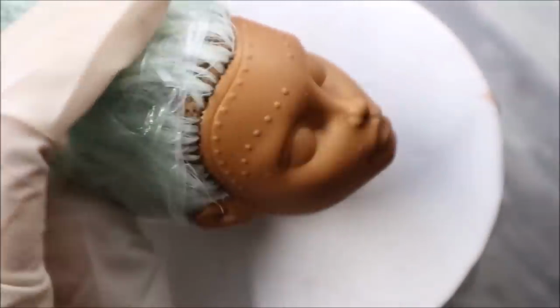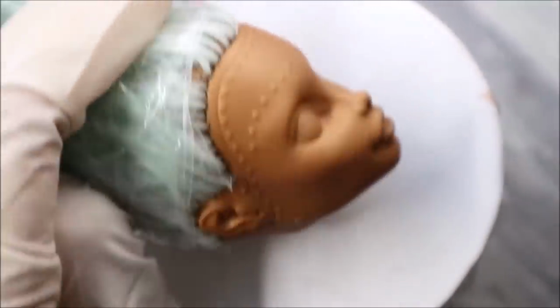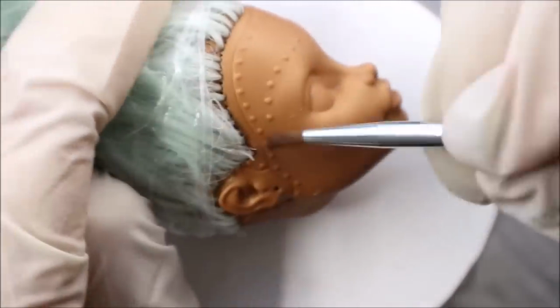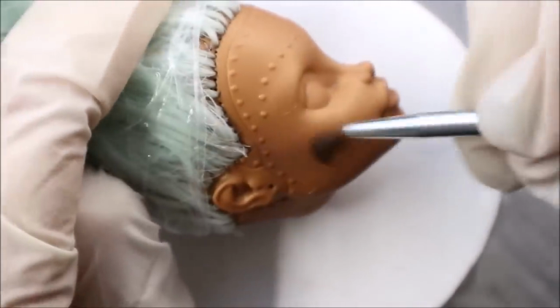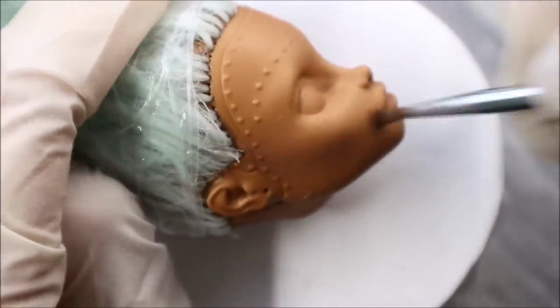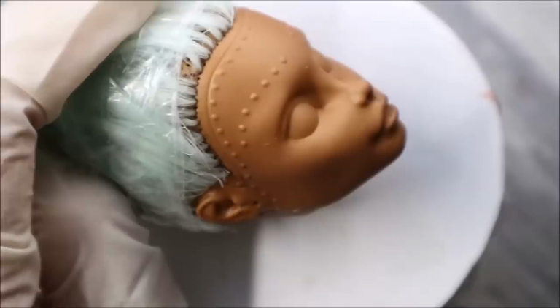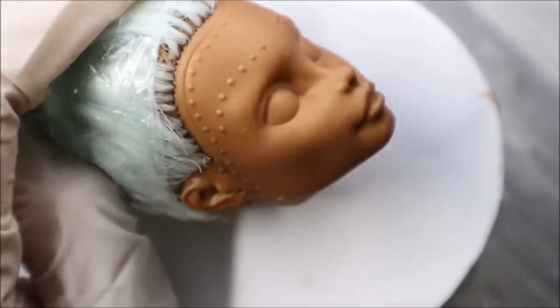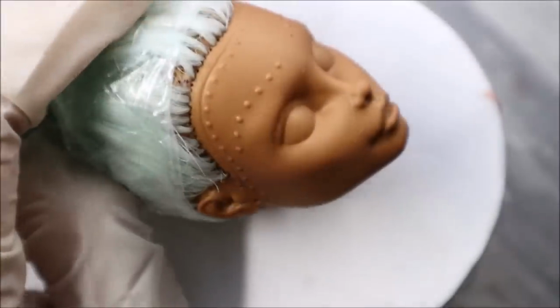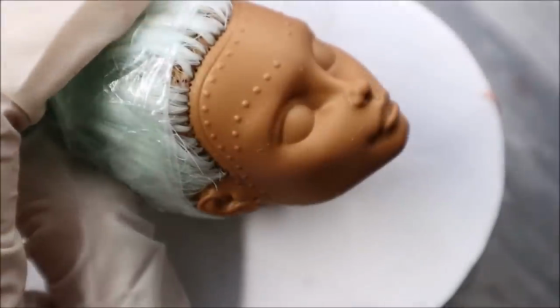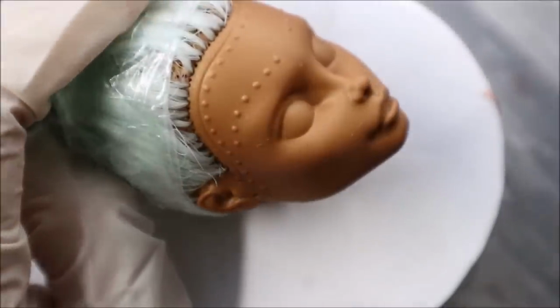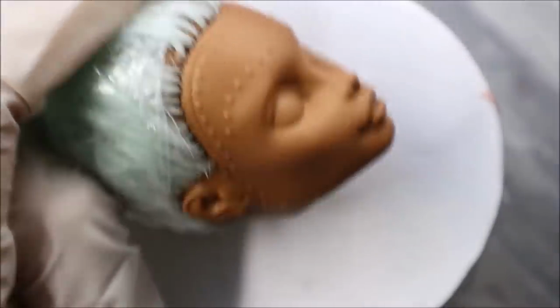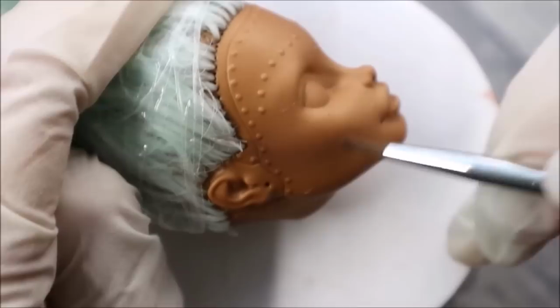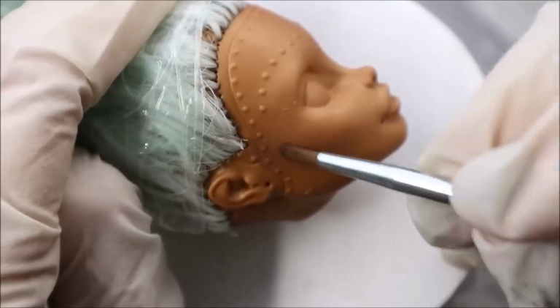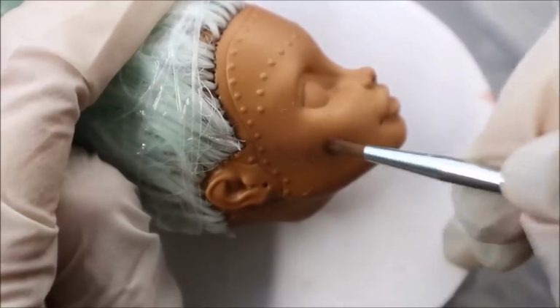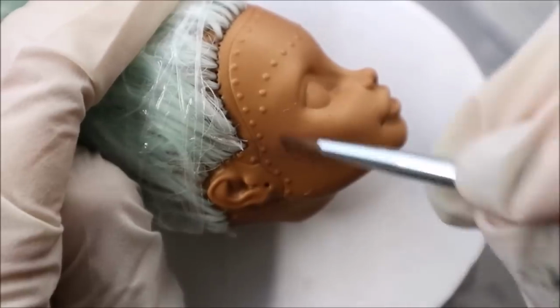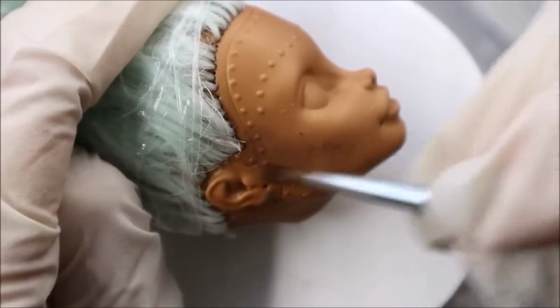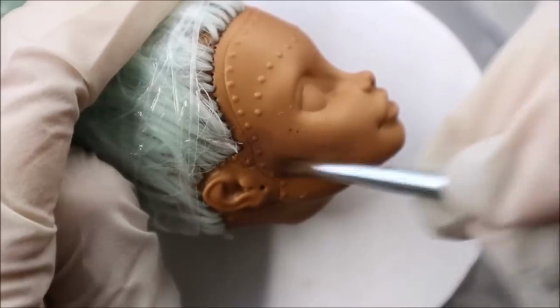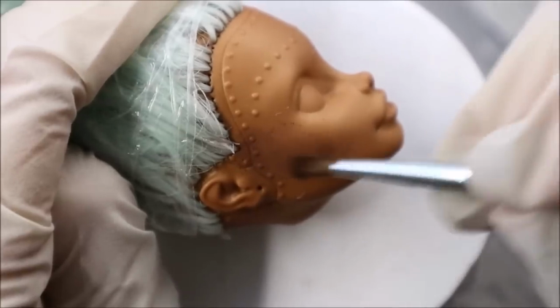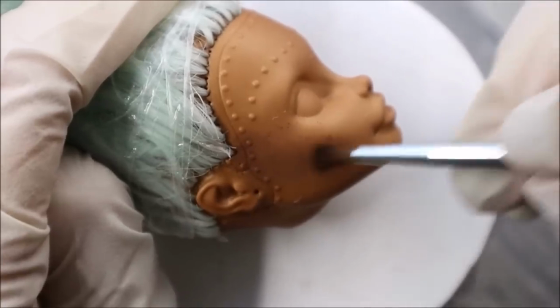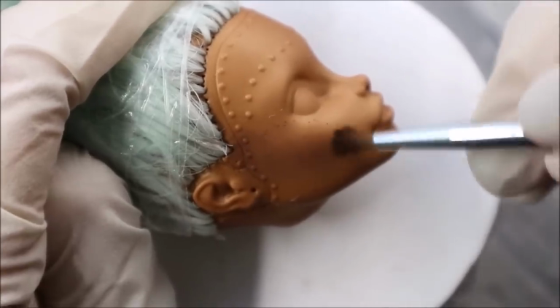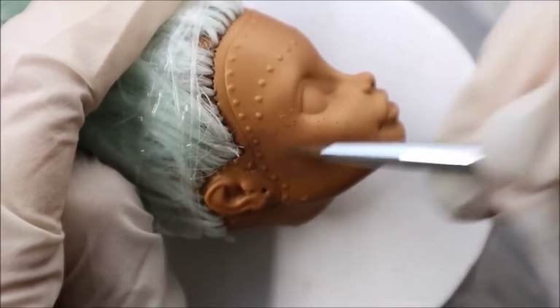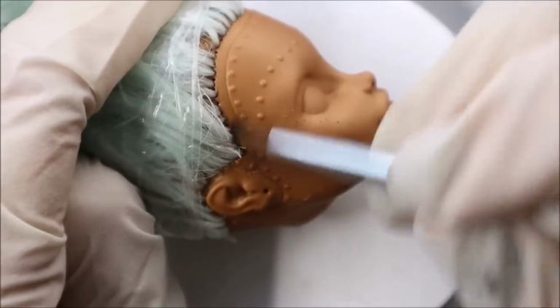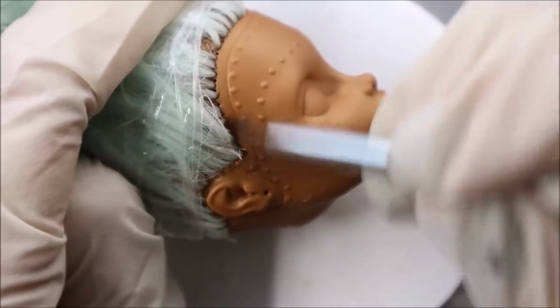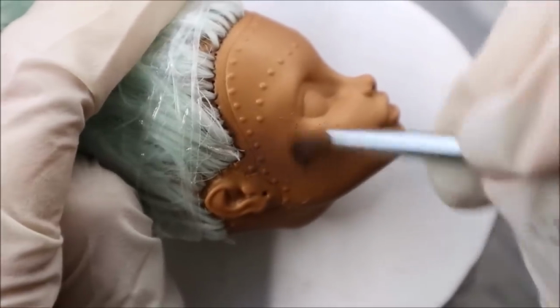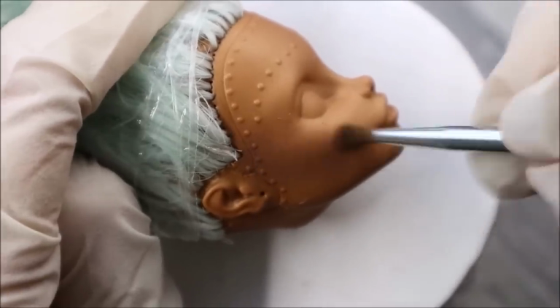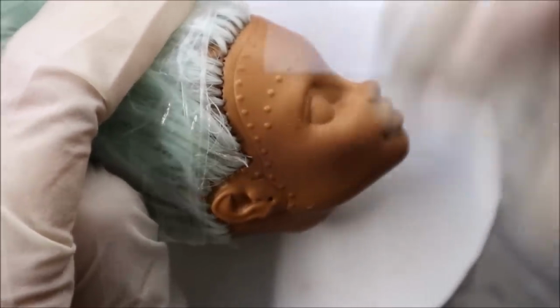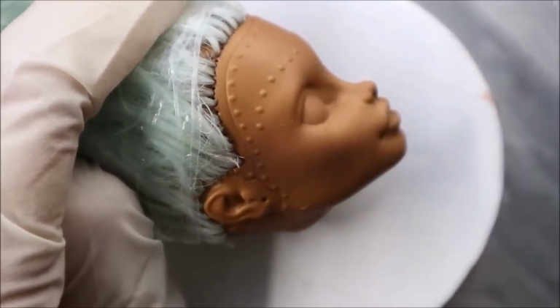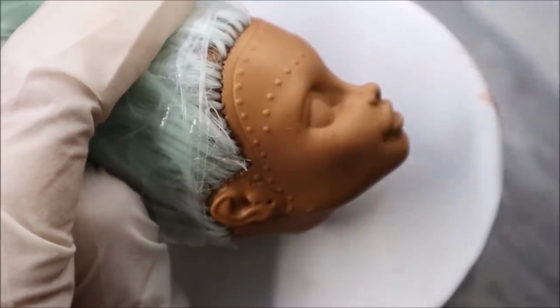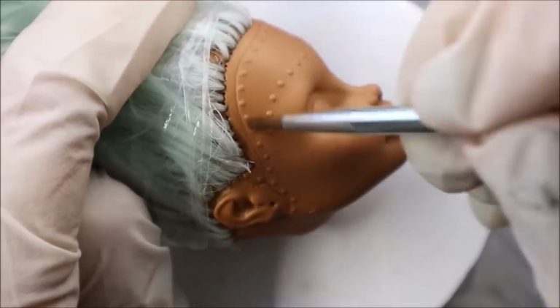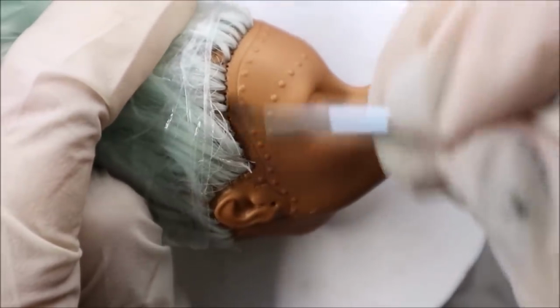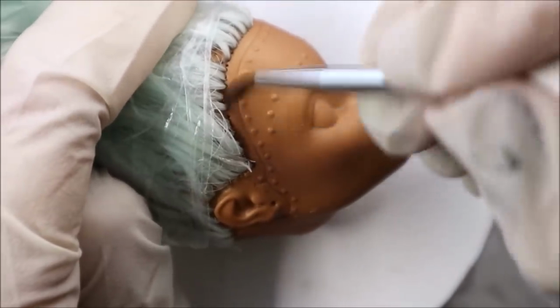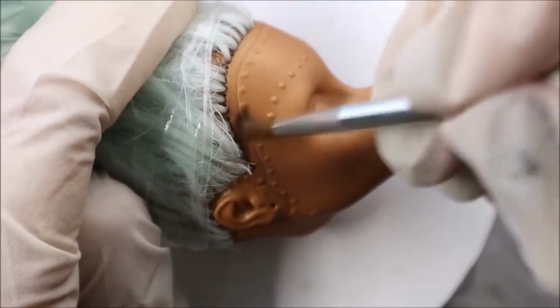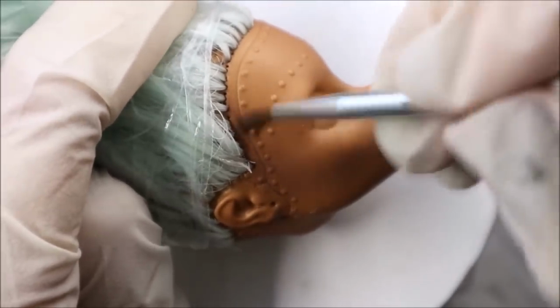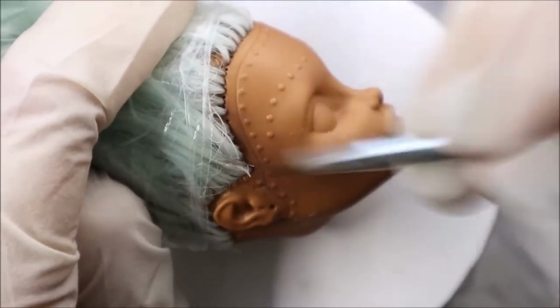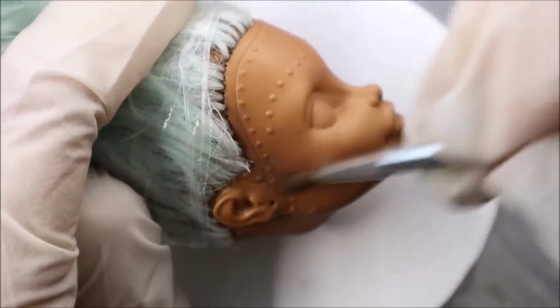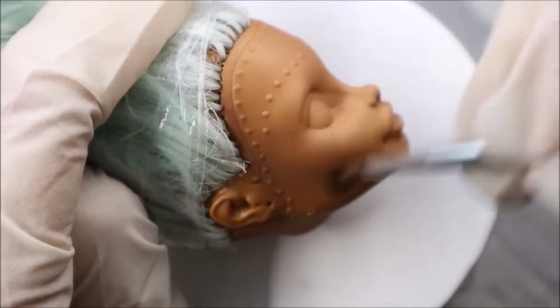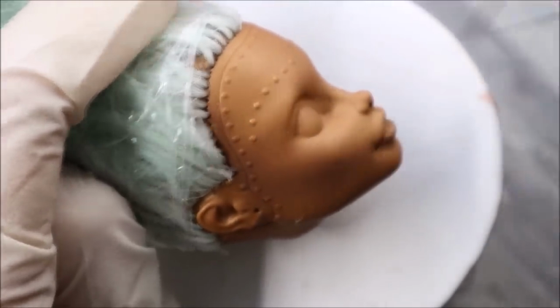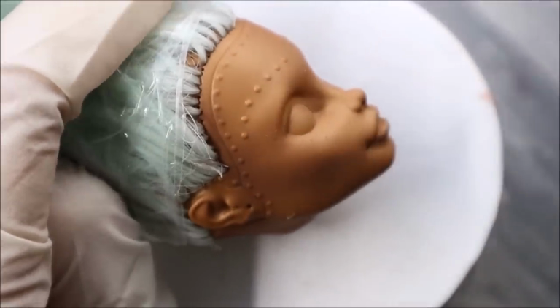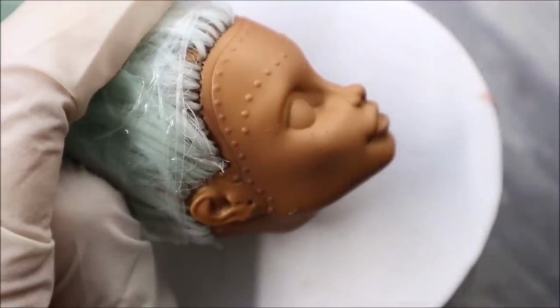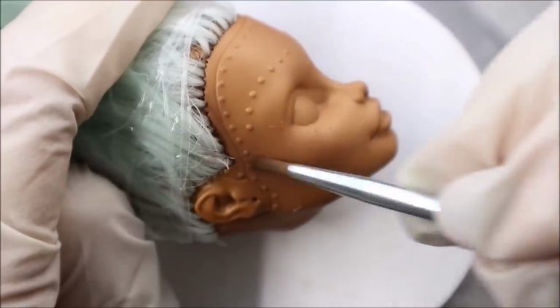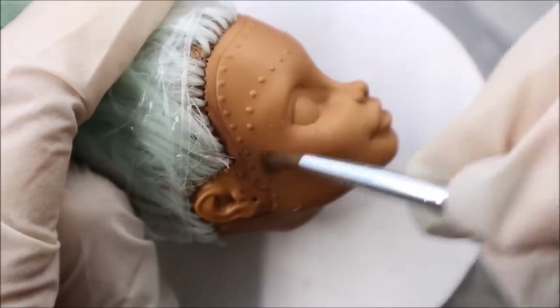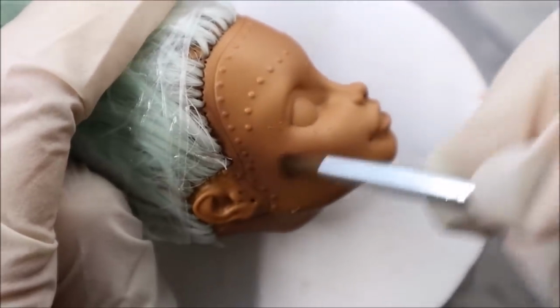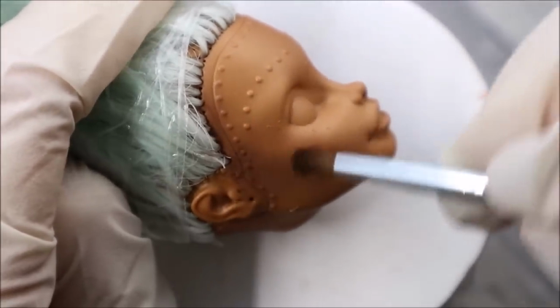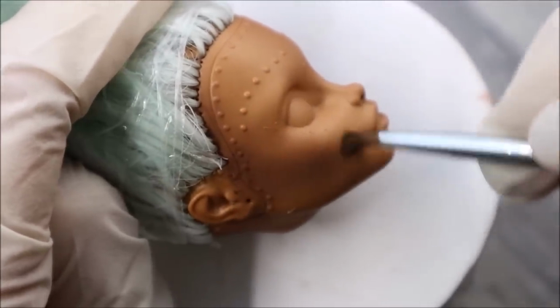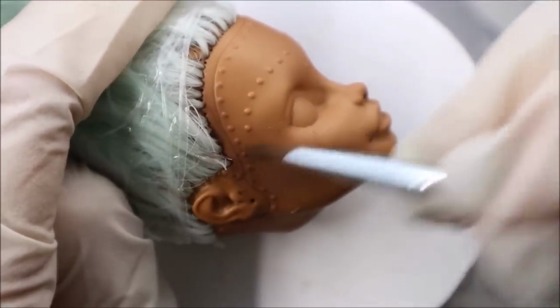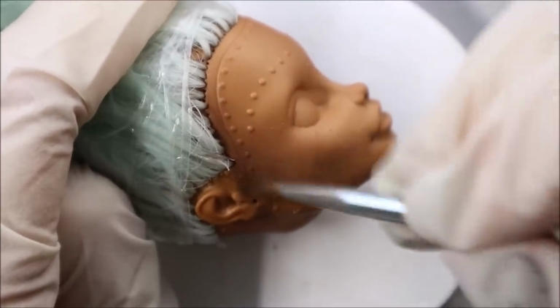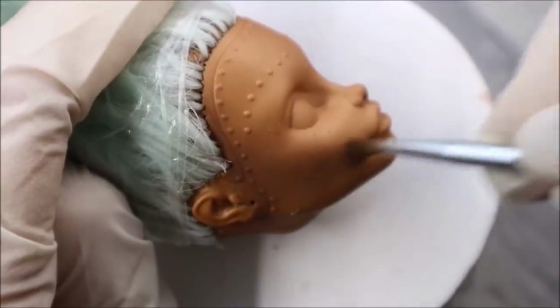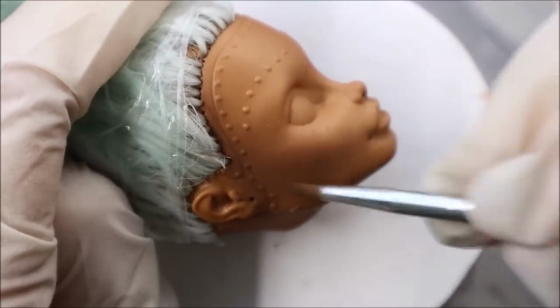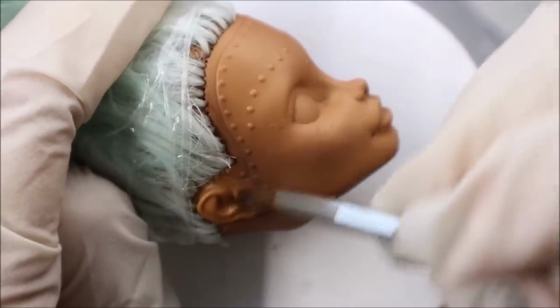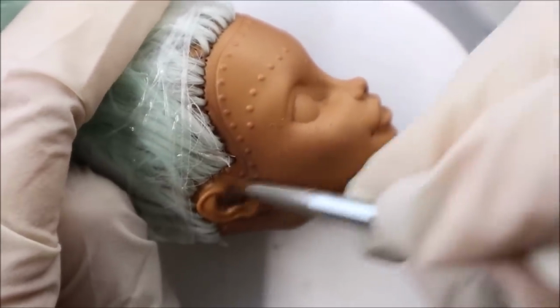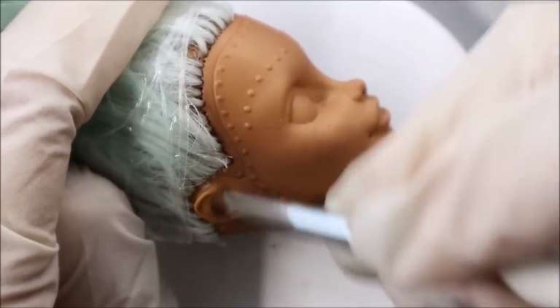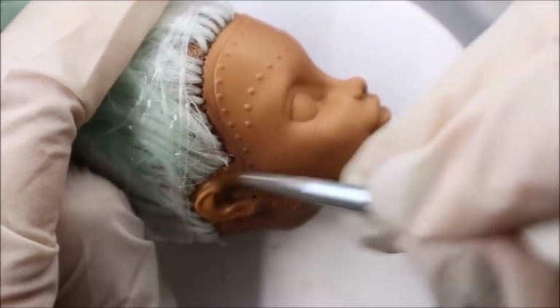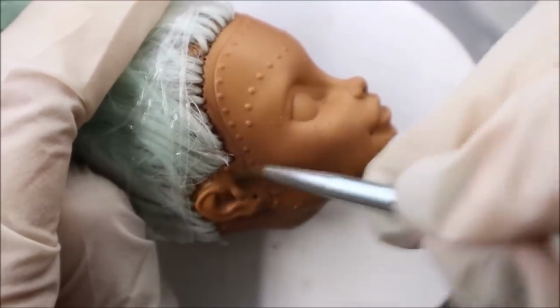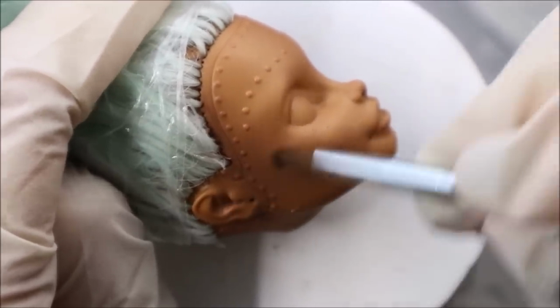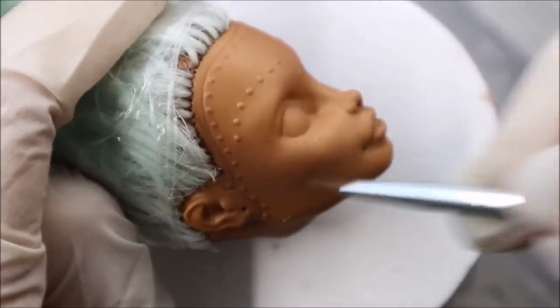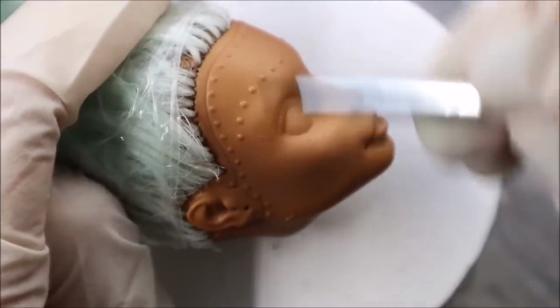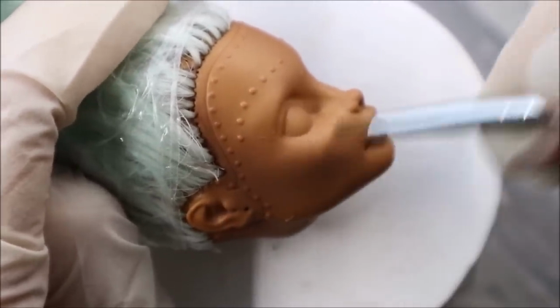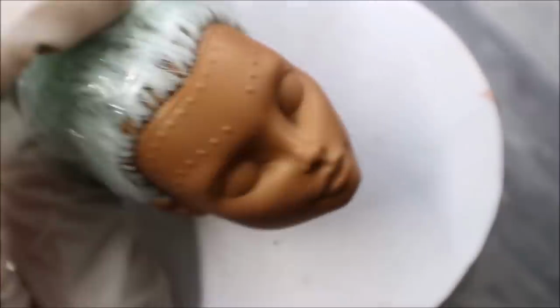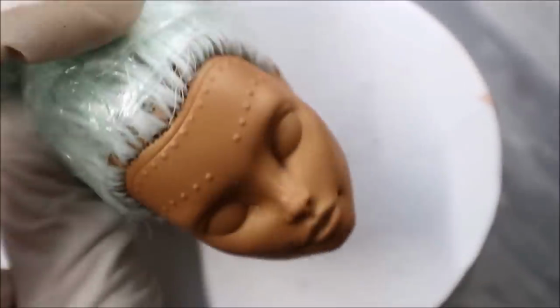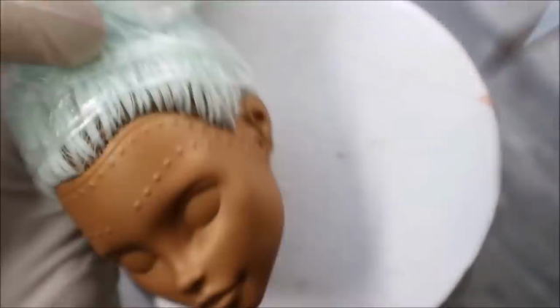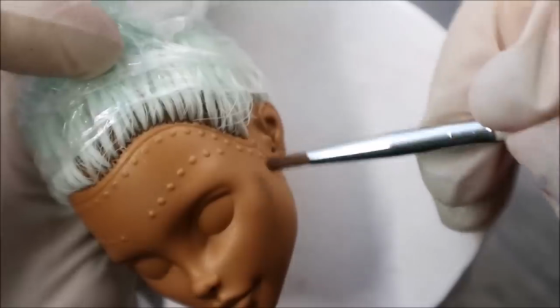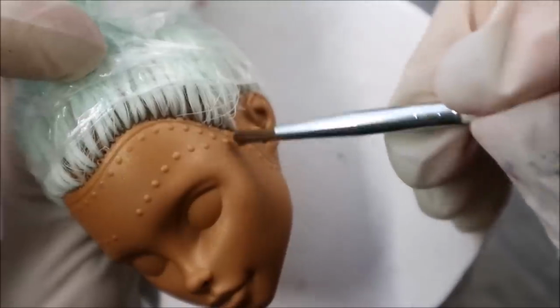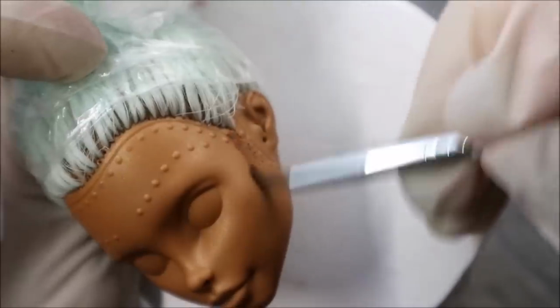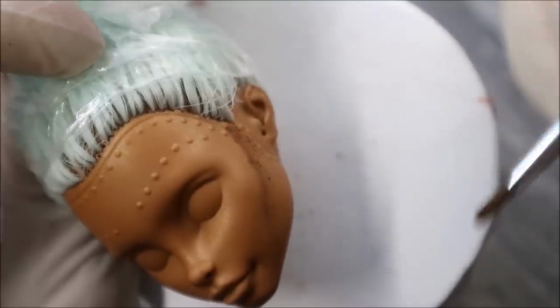Then I seal her face with Mr. Super Clear sealant and cover the bottom part of her face.